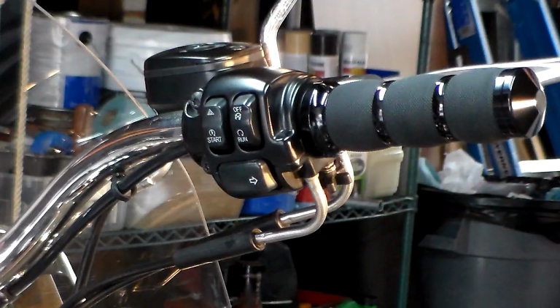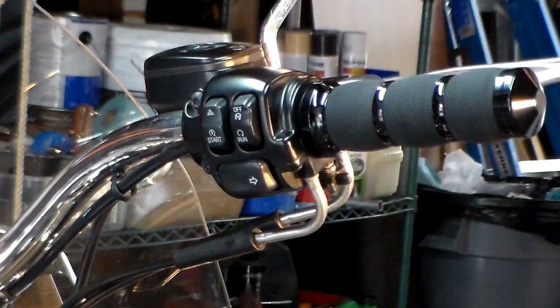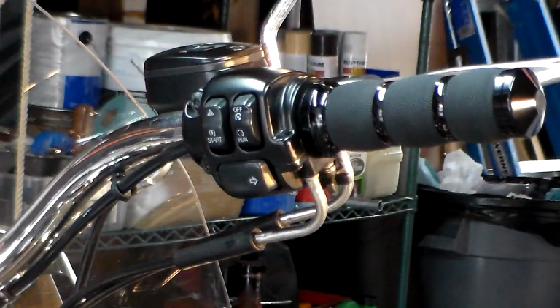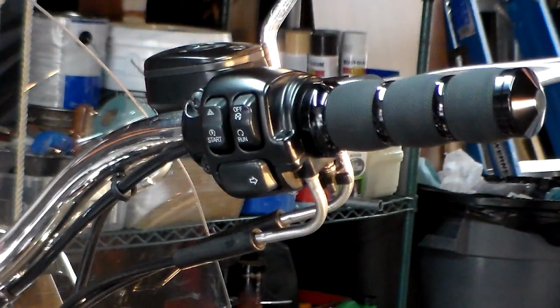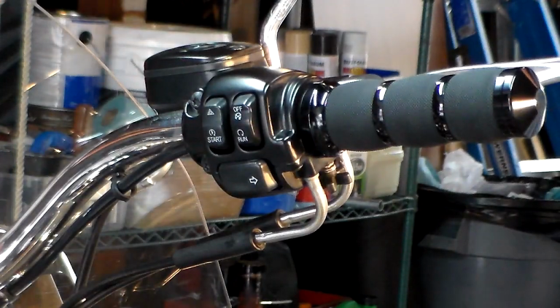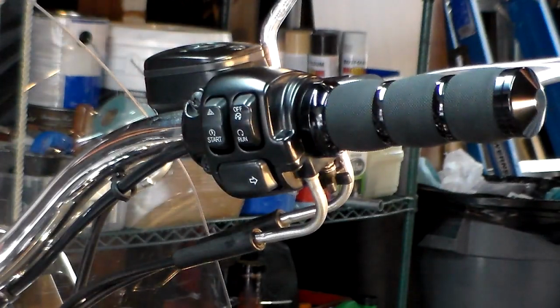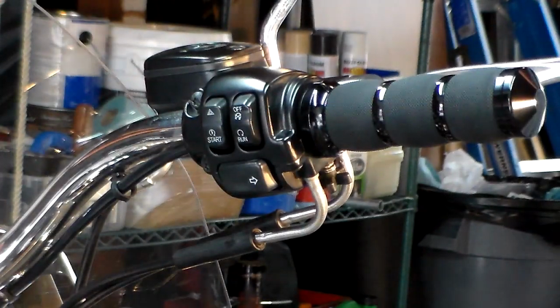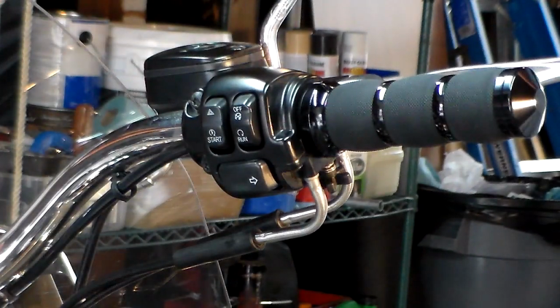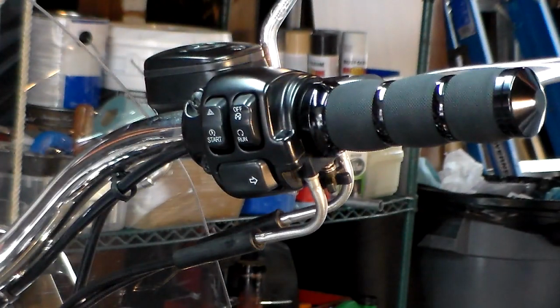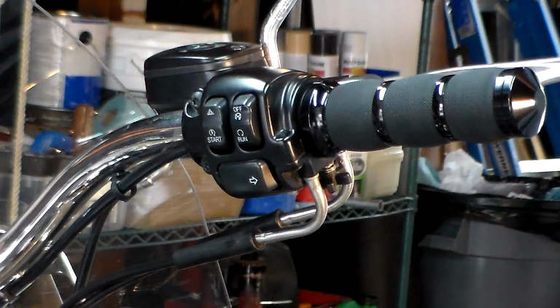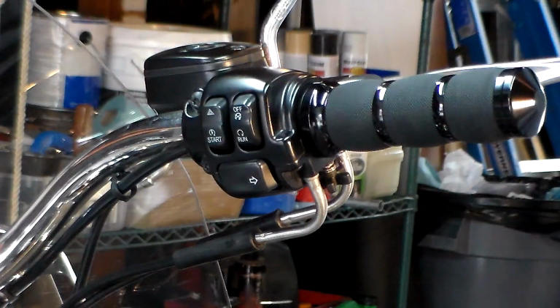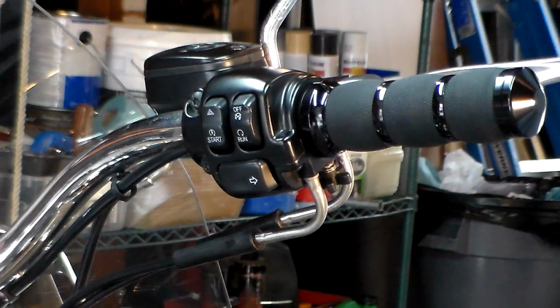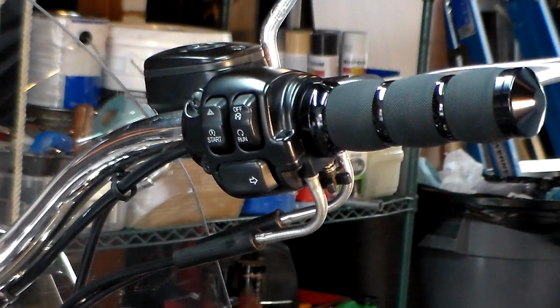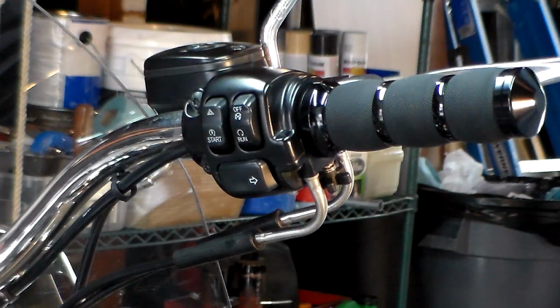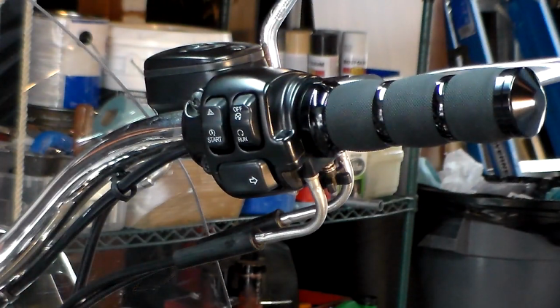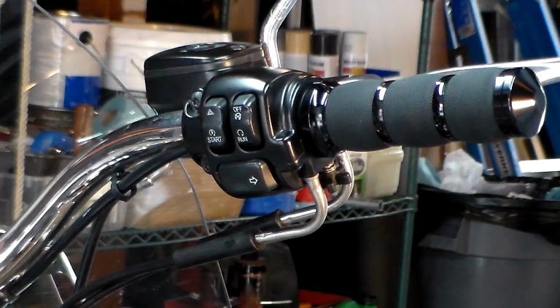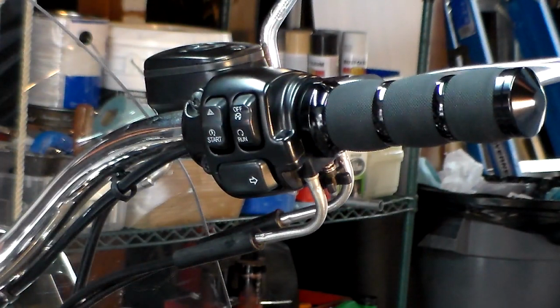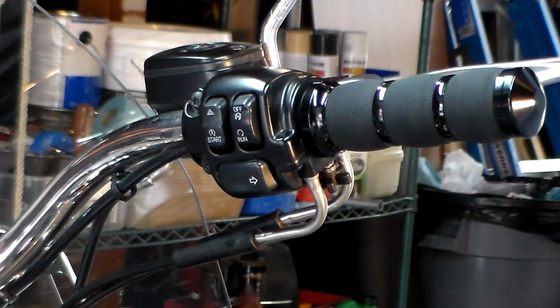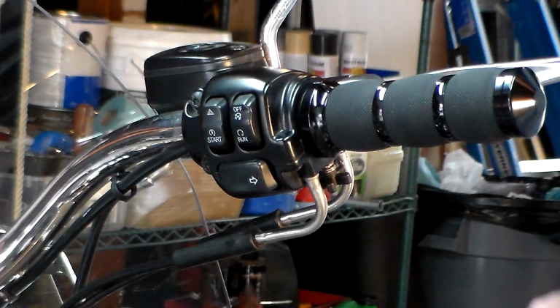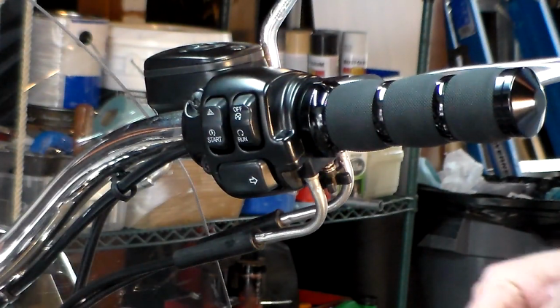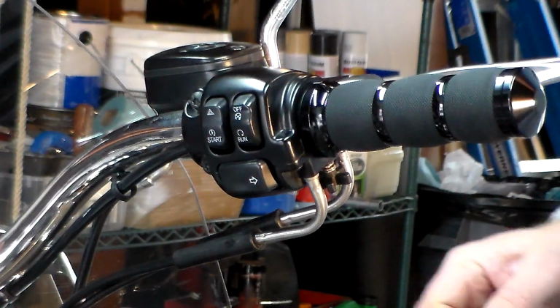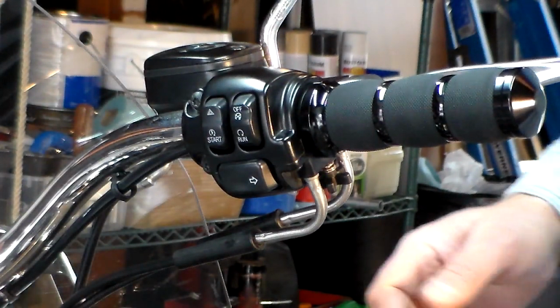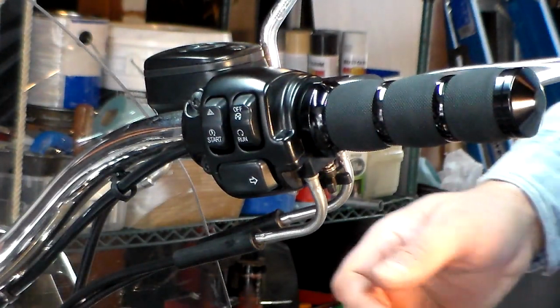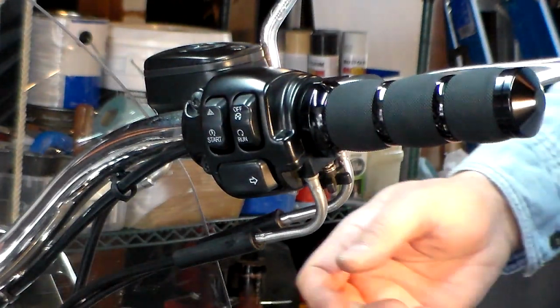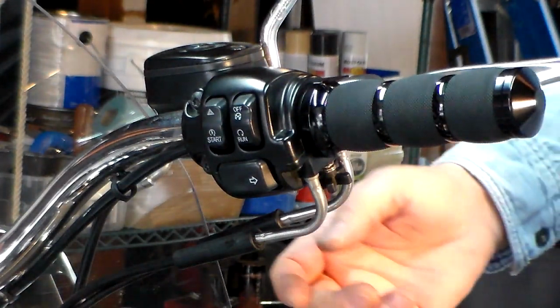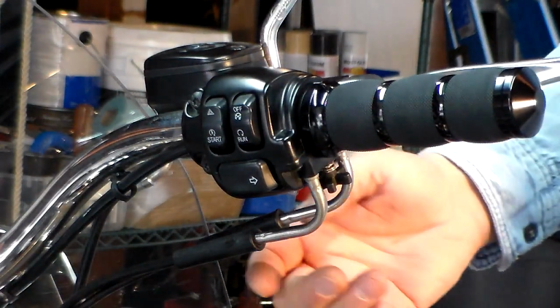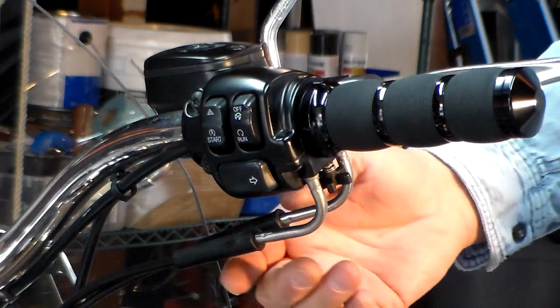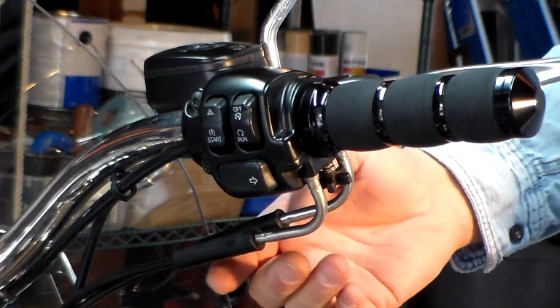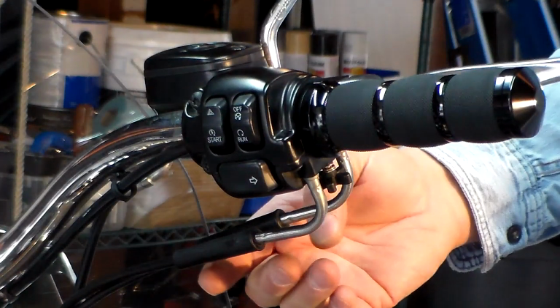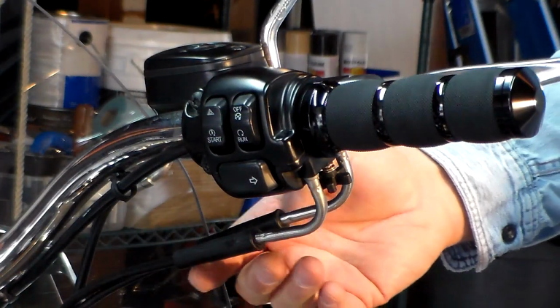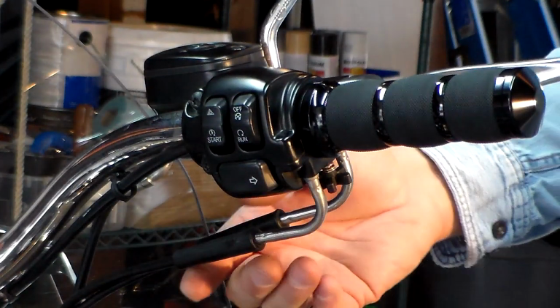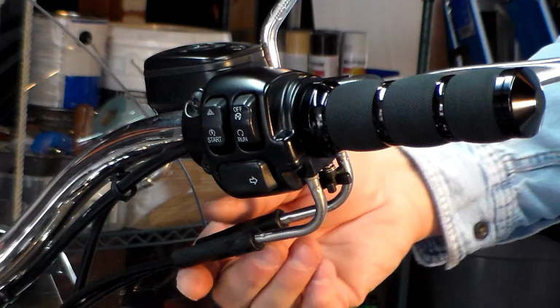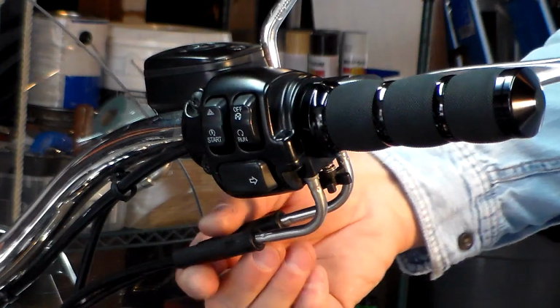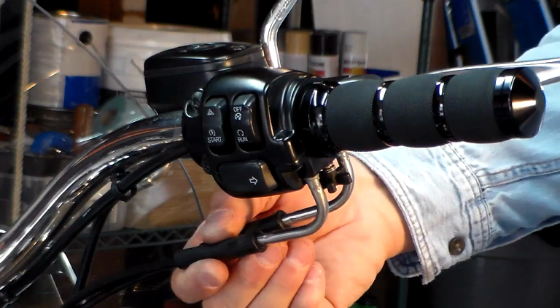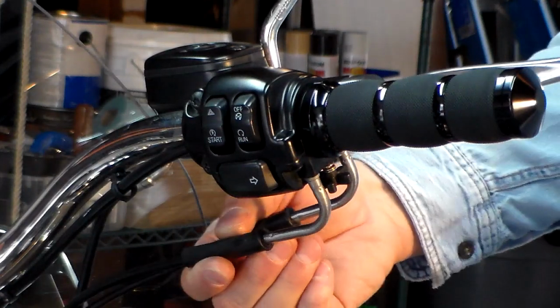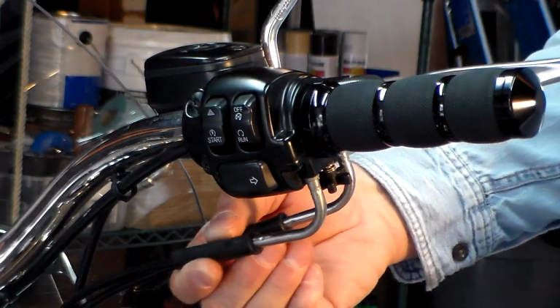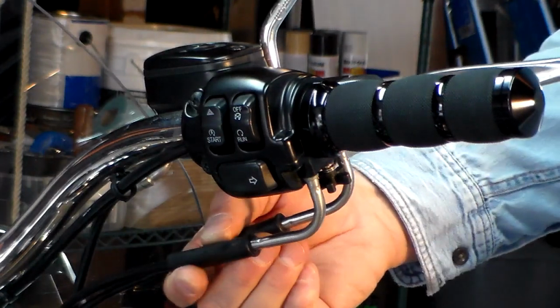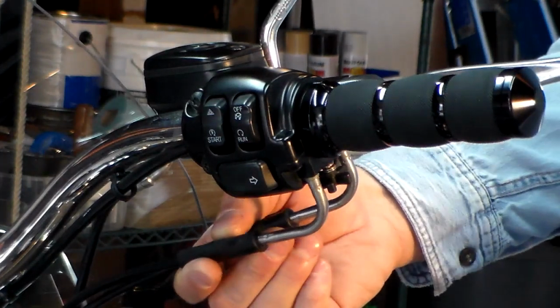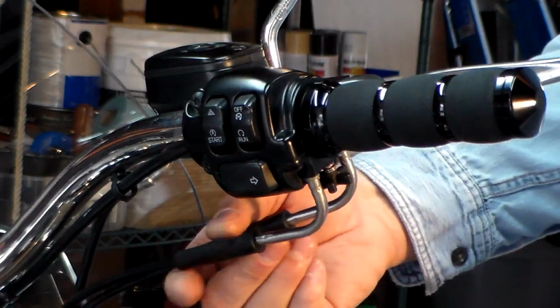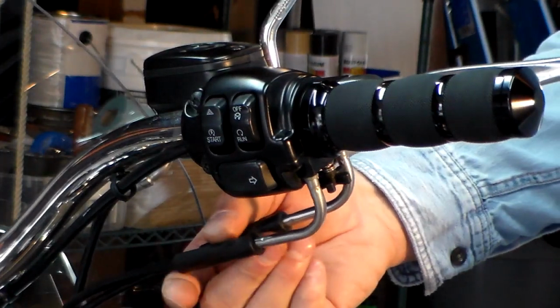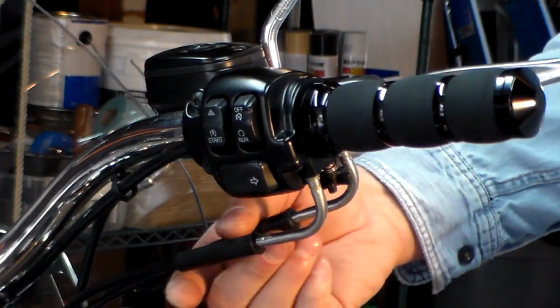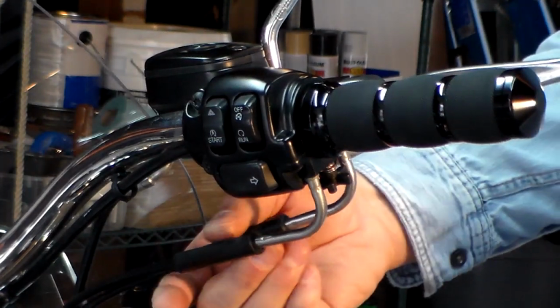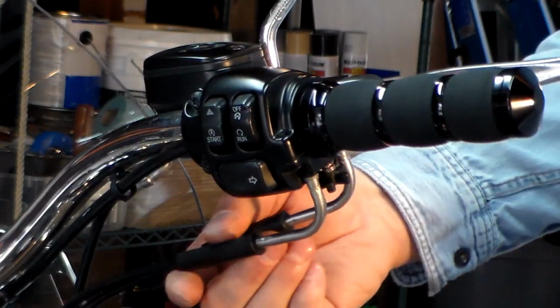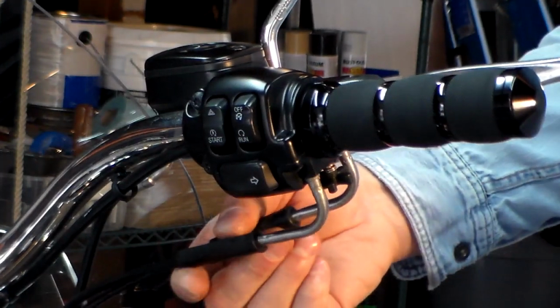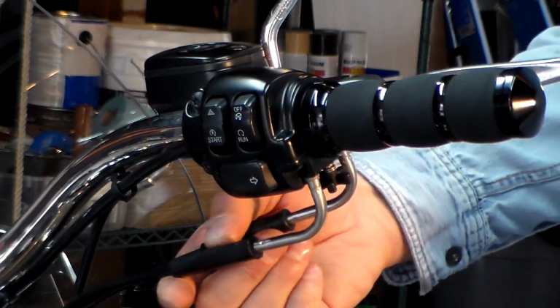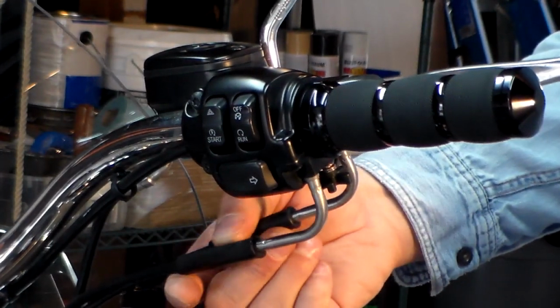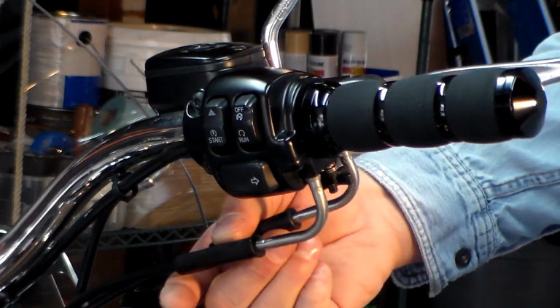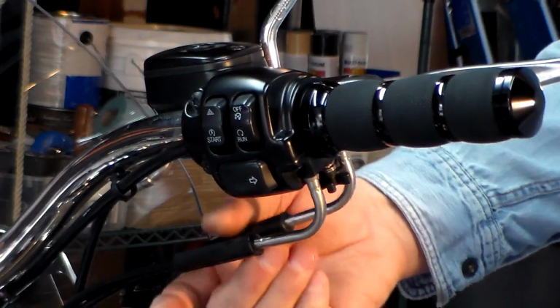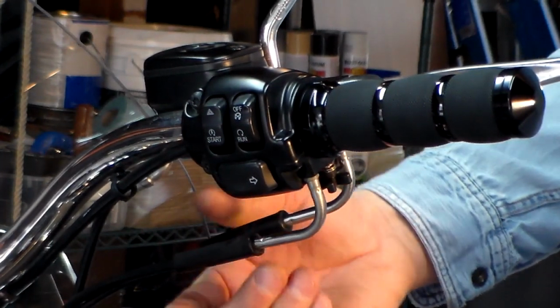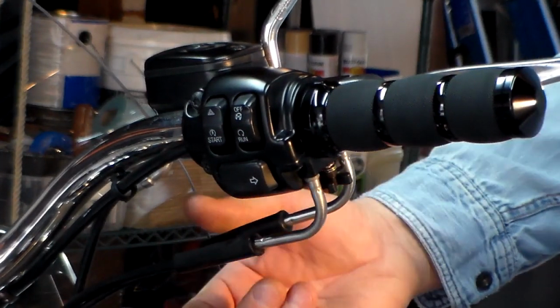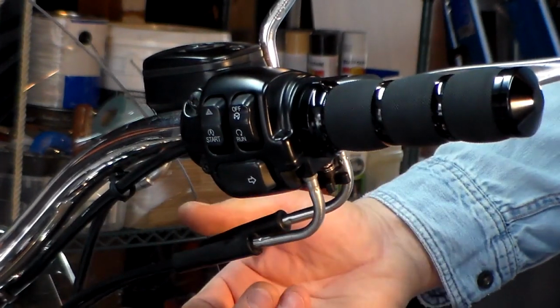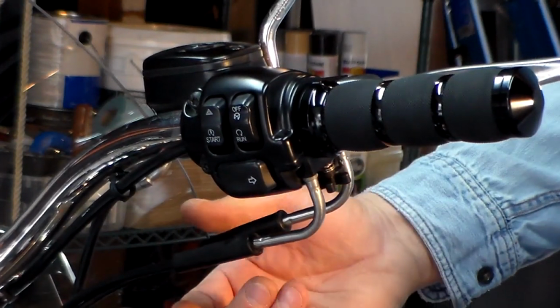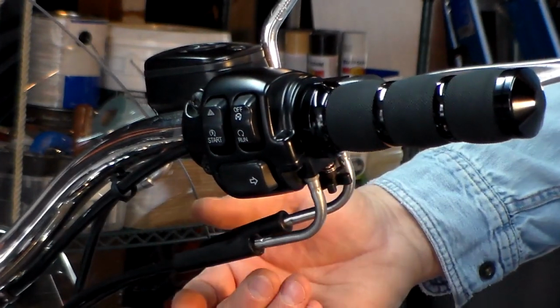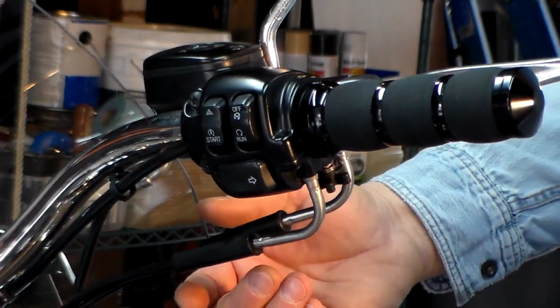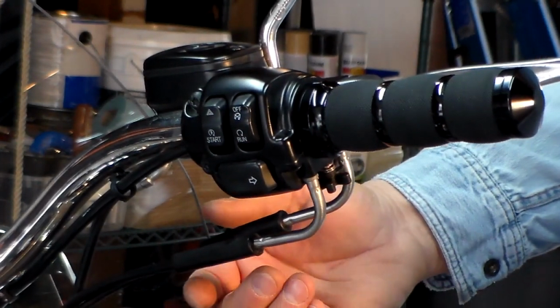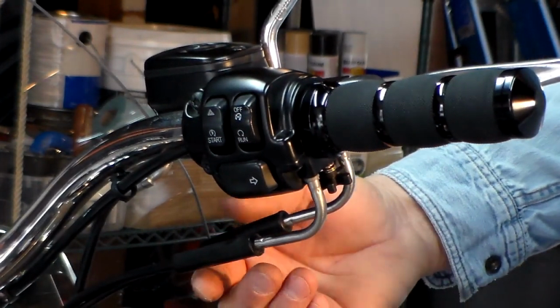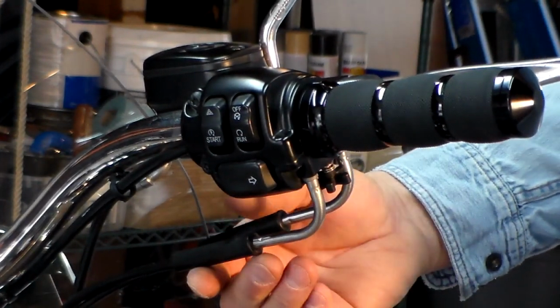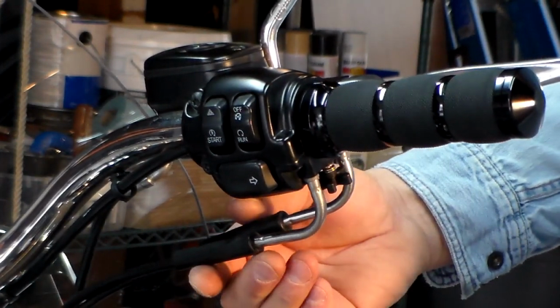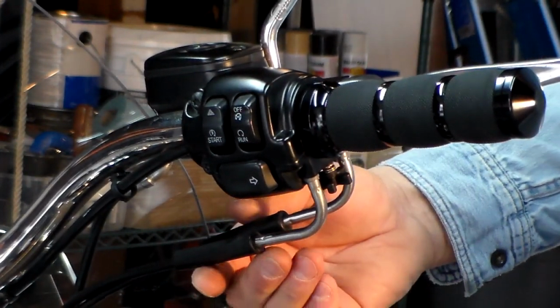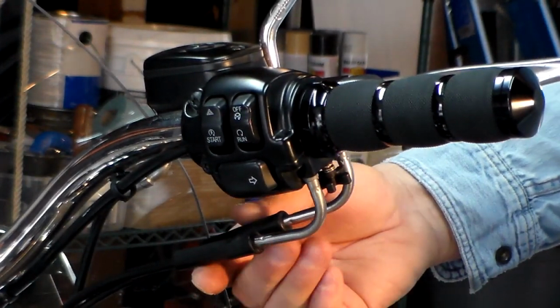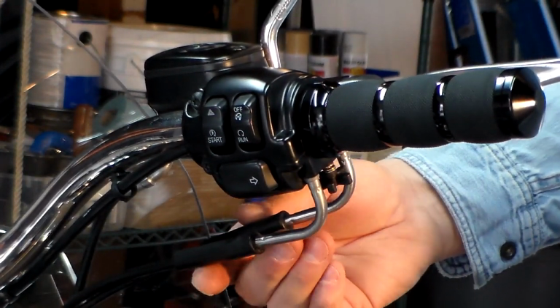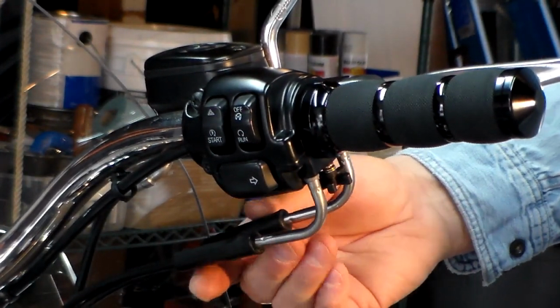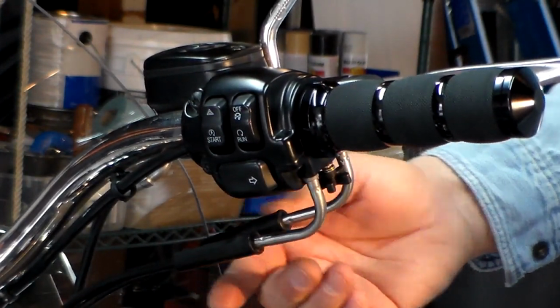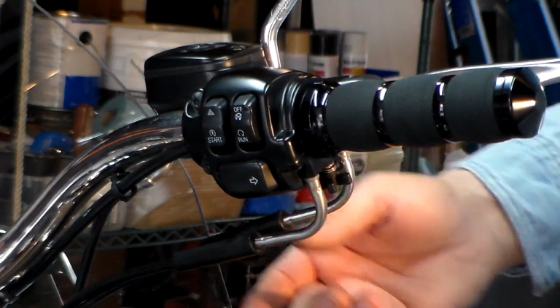What we're going to do today is show you how to lubricate your throttle cables on a 2013 Harley-Davidson Softail Deluxe.